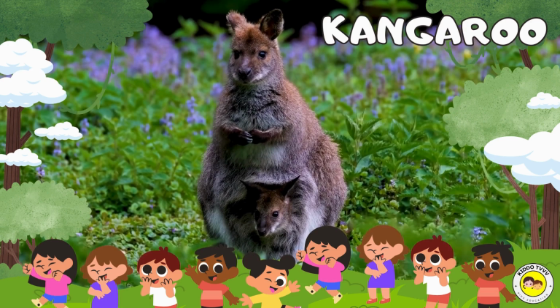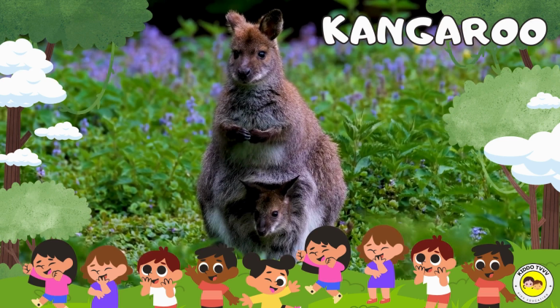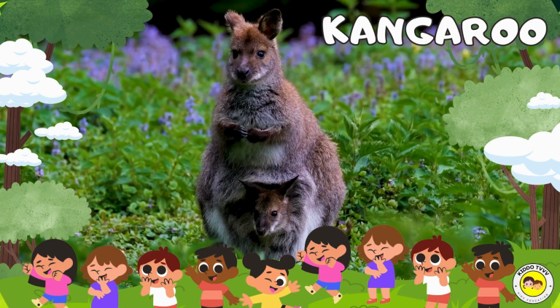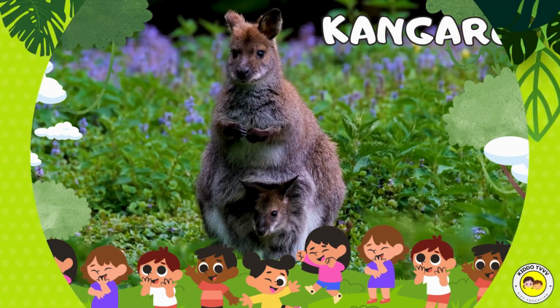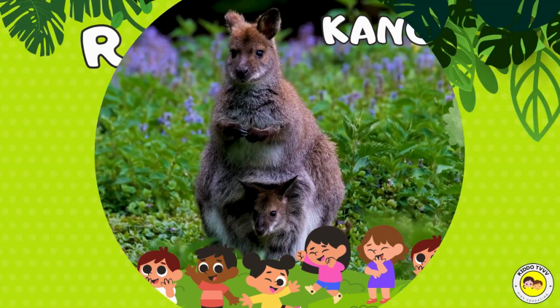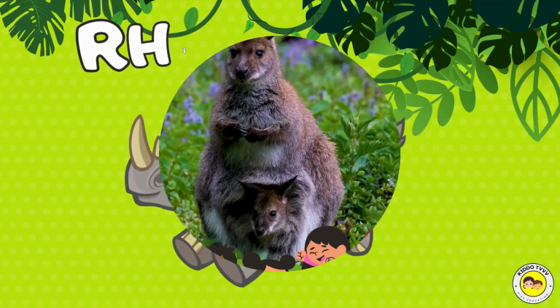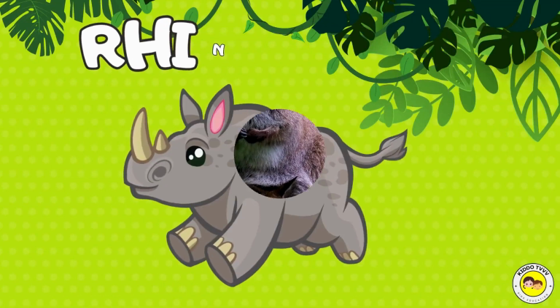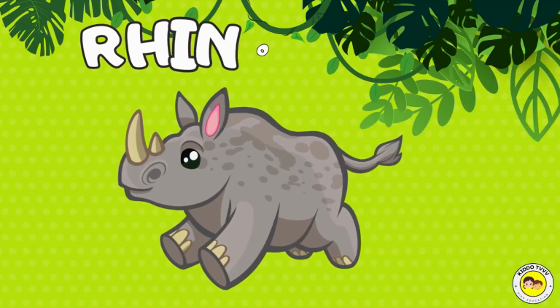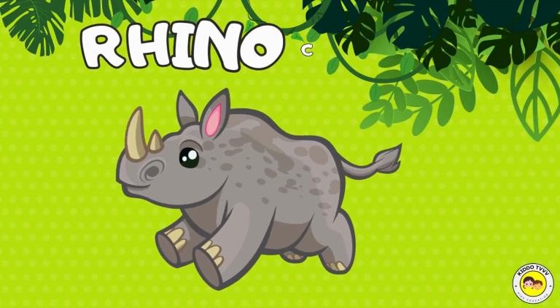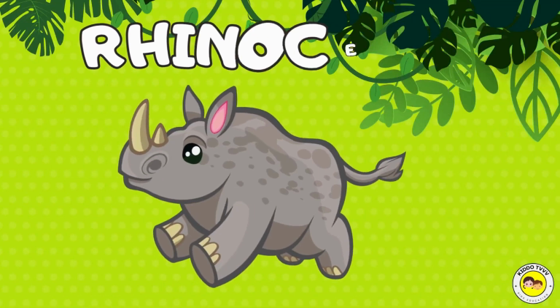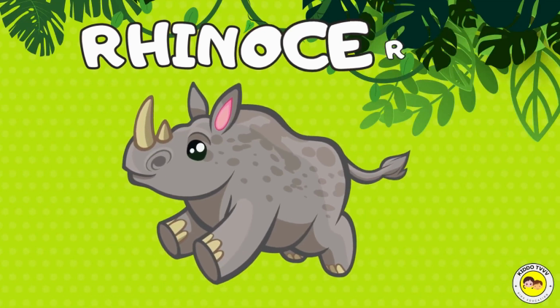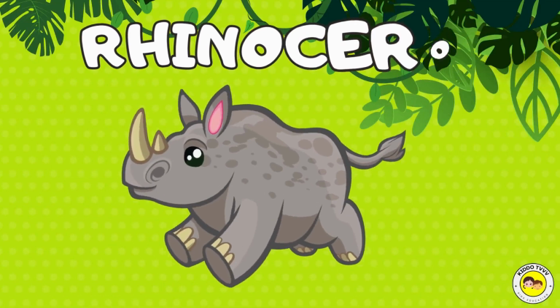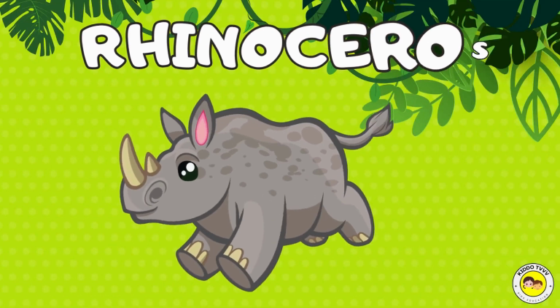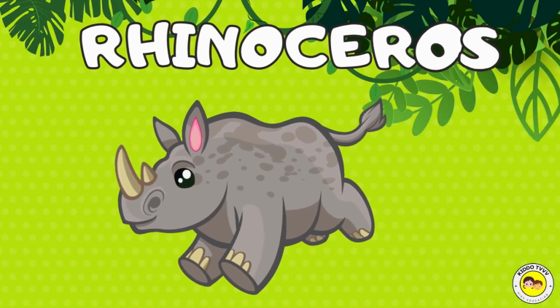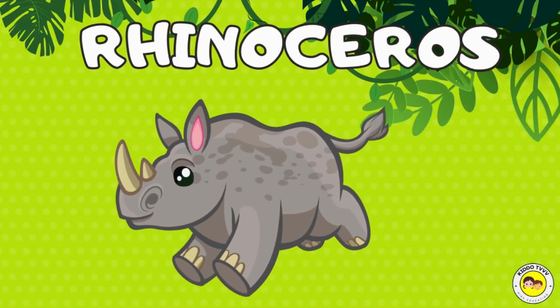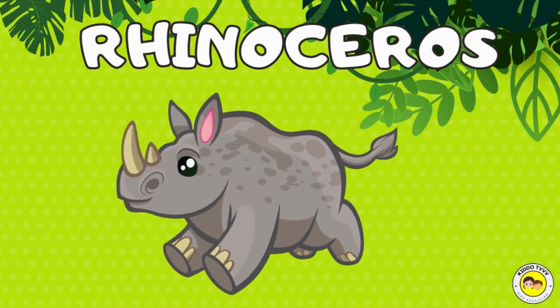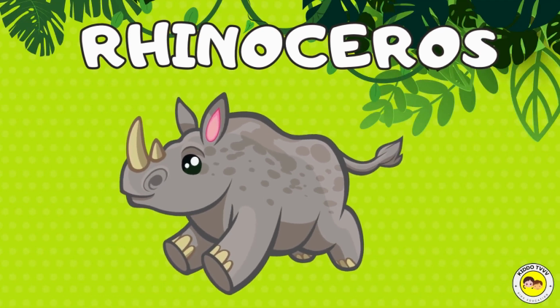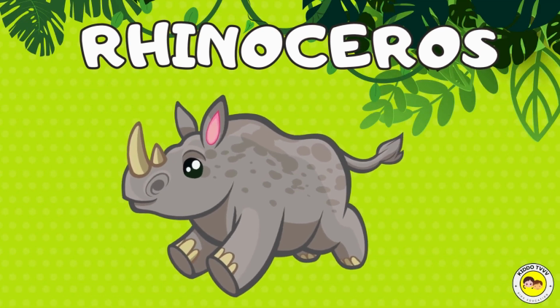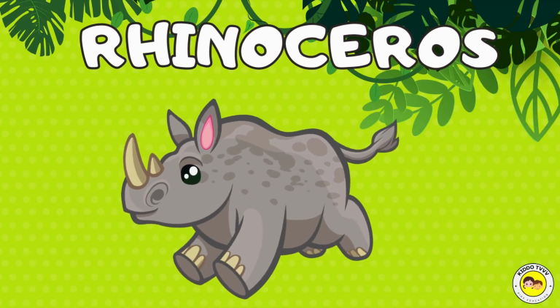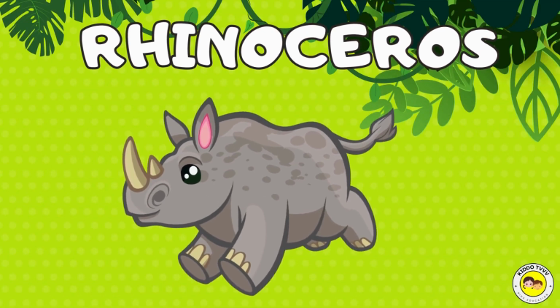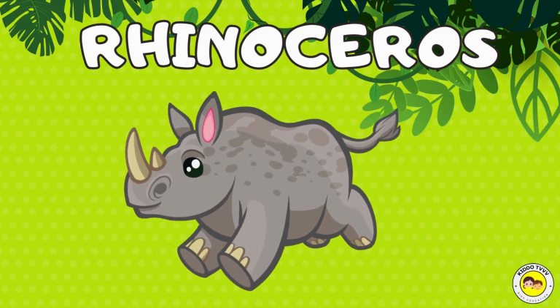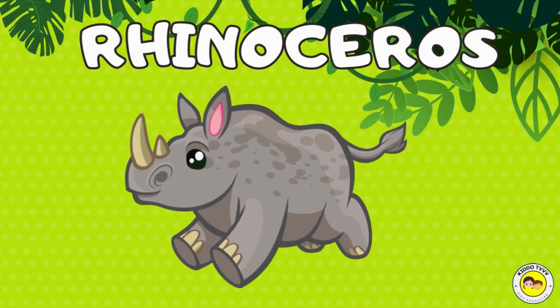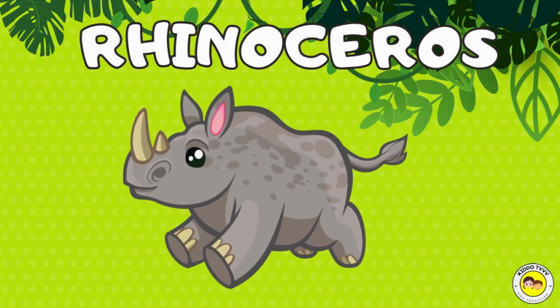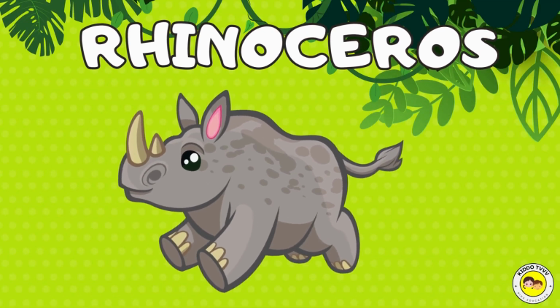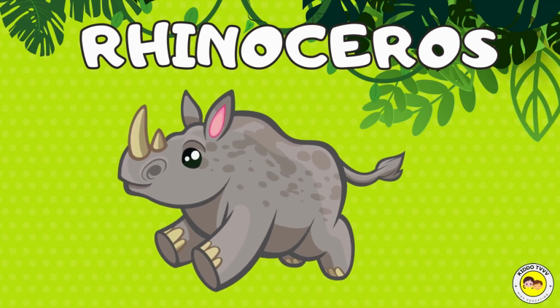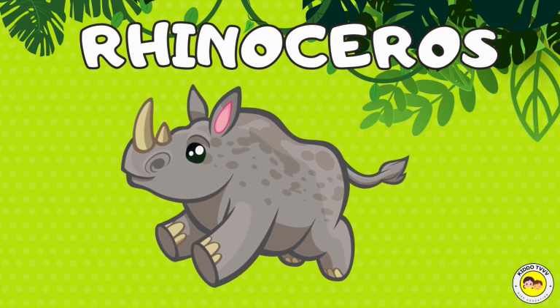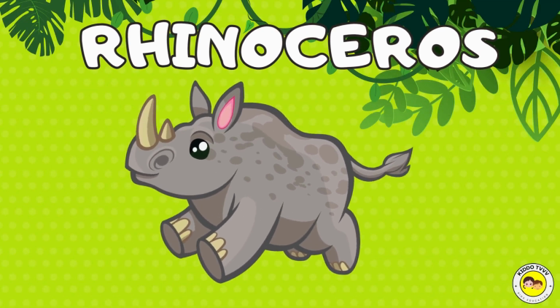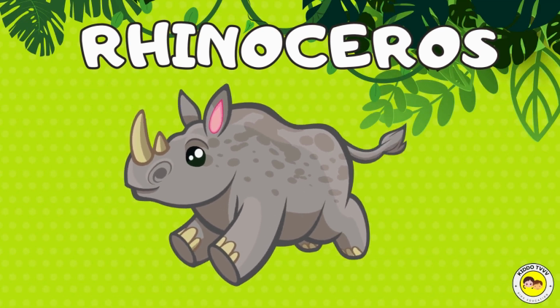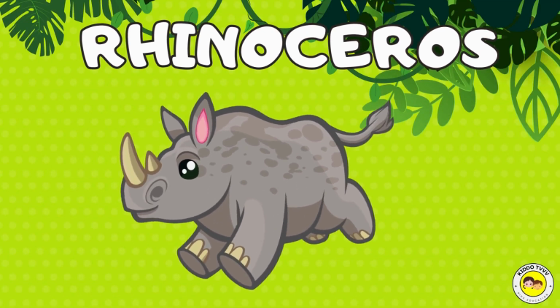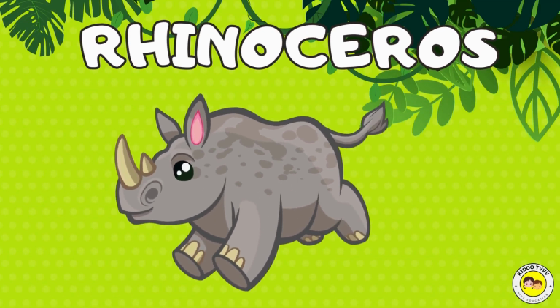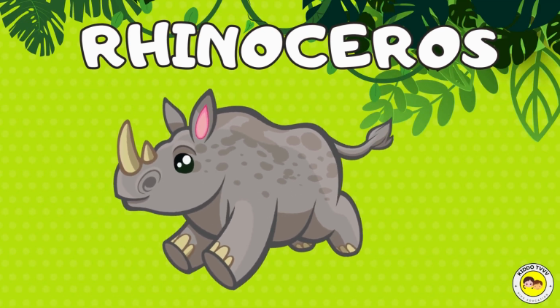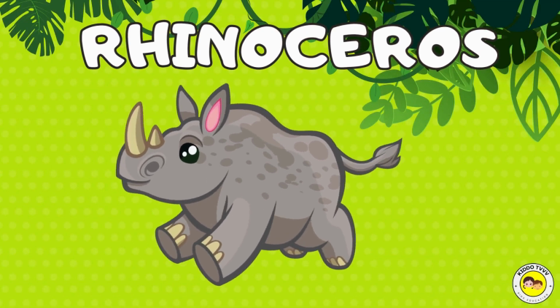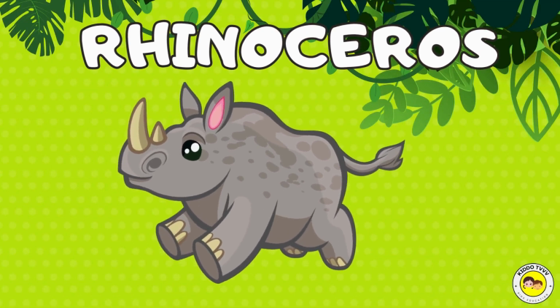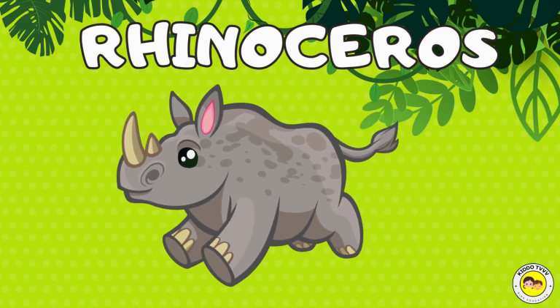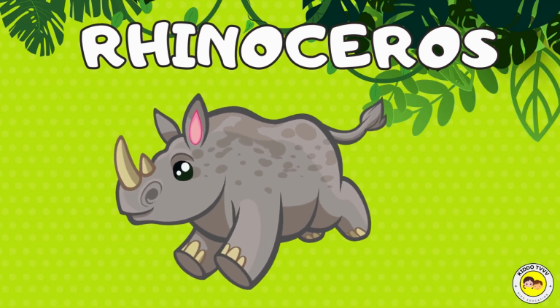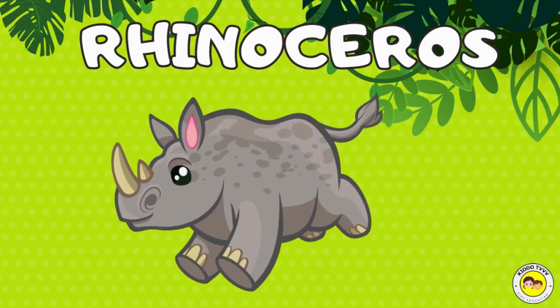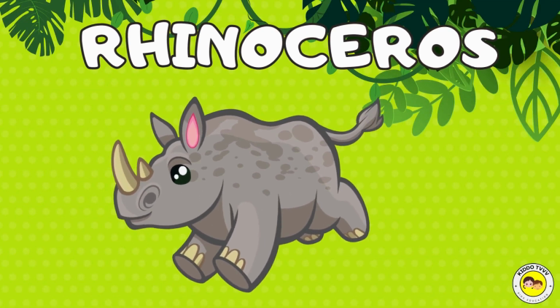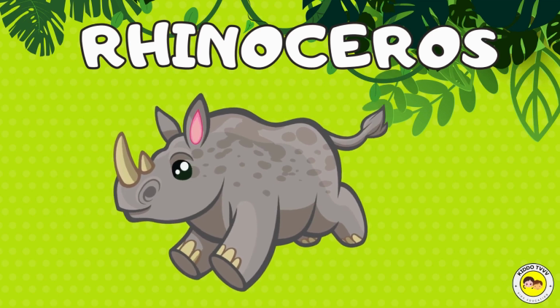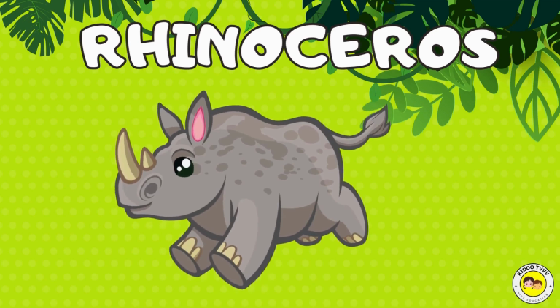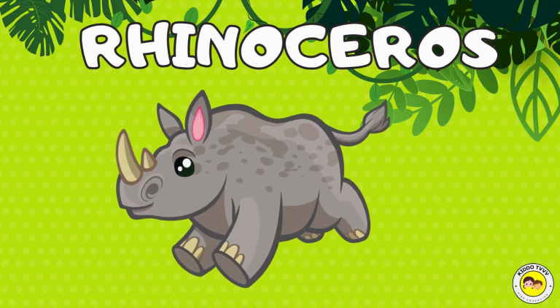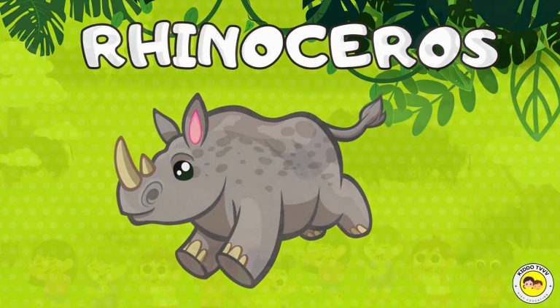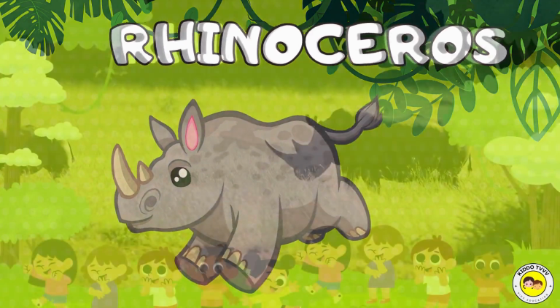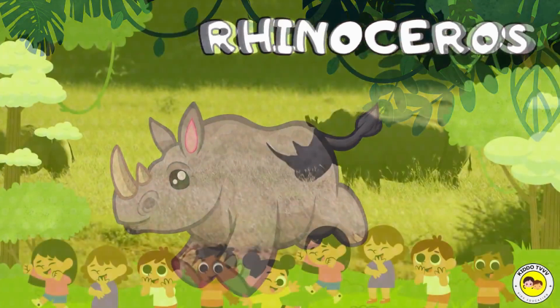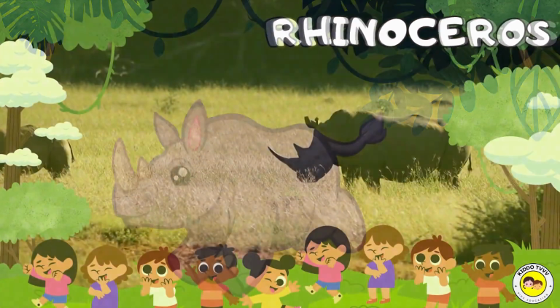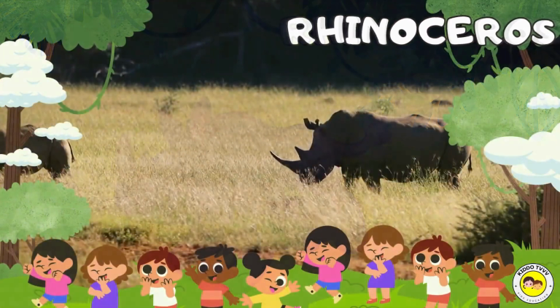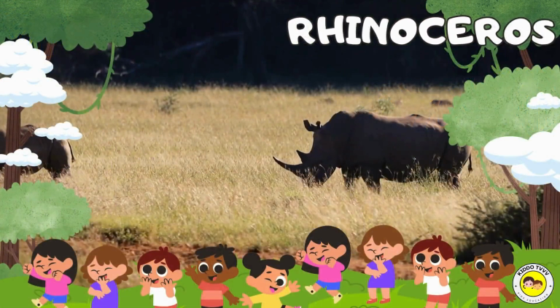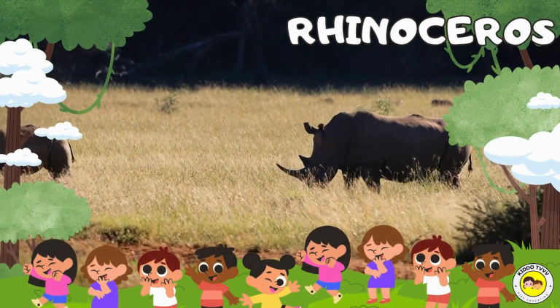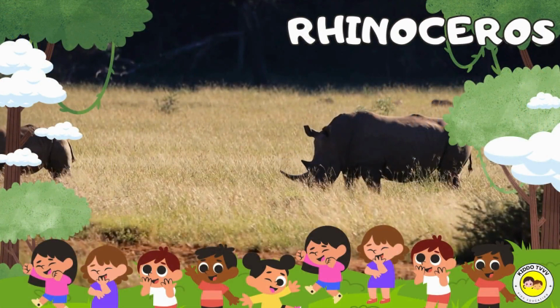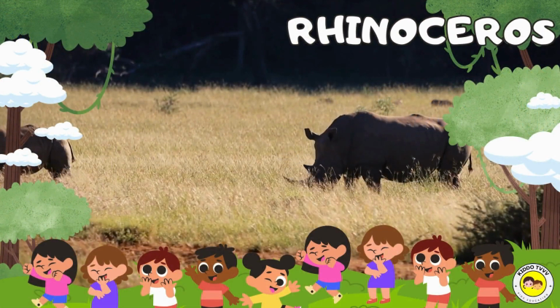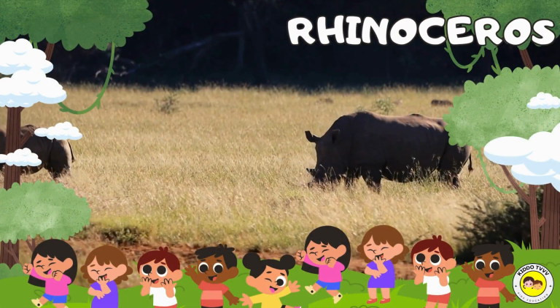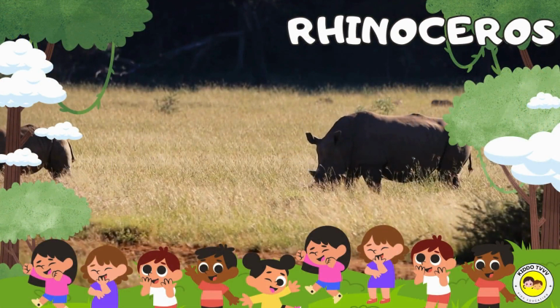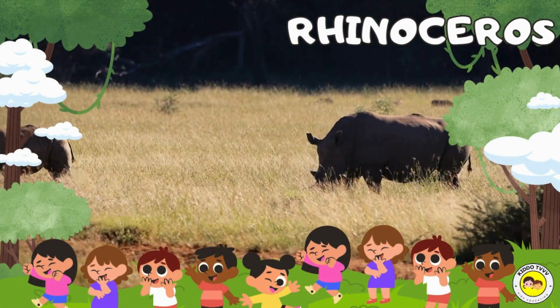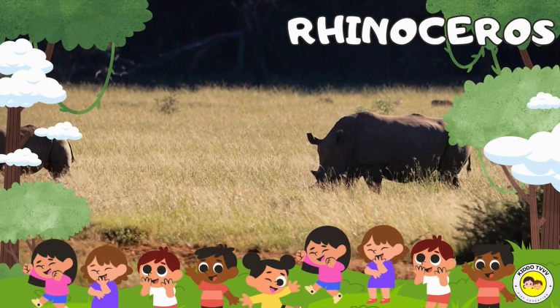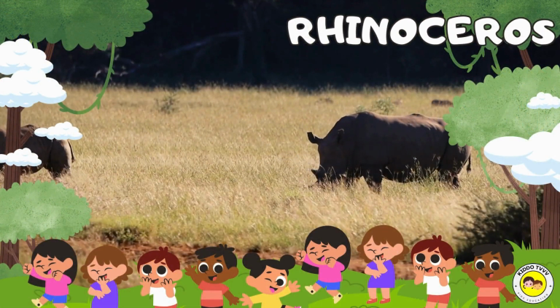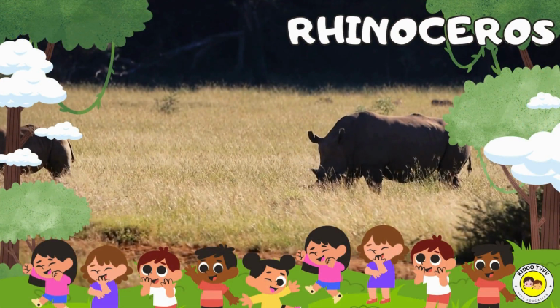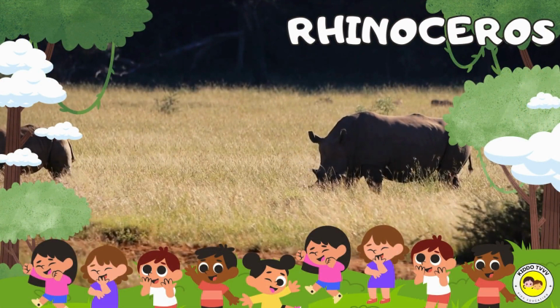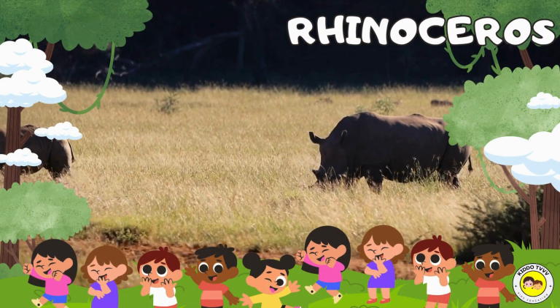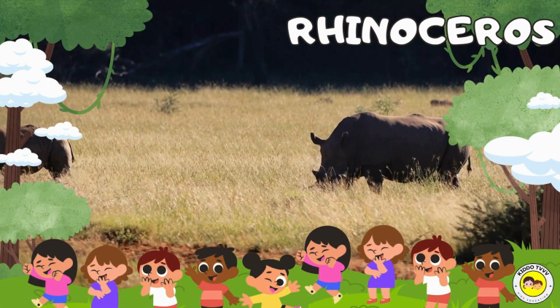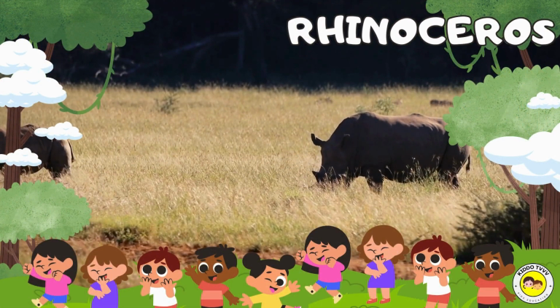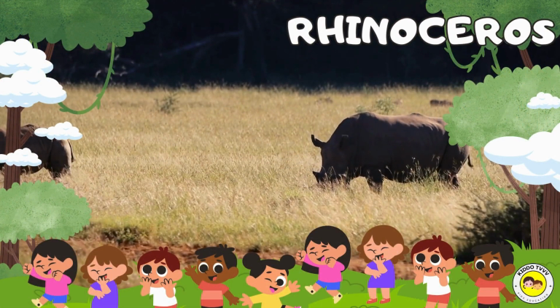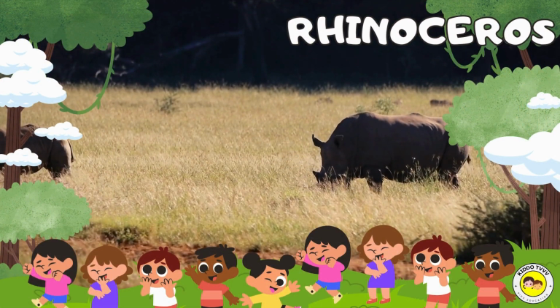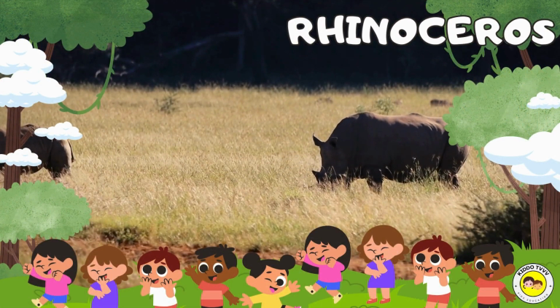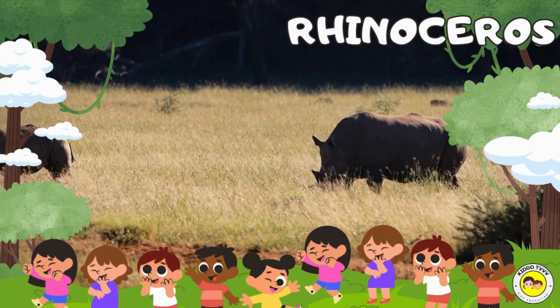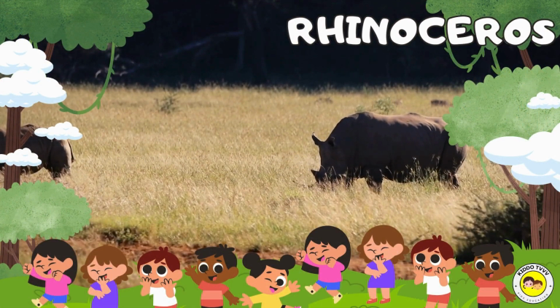Hey, I'm a rhinoceros! Rhinoceros! Hey, I'm a rhinoceros! Rhinoceros!